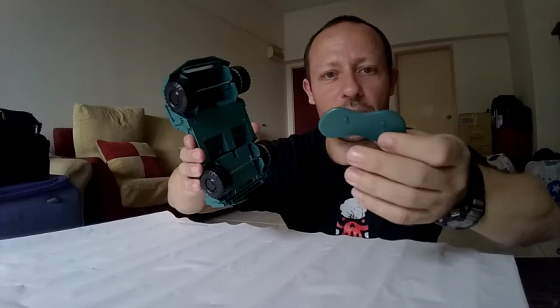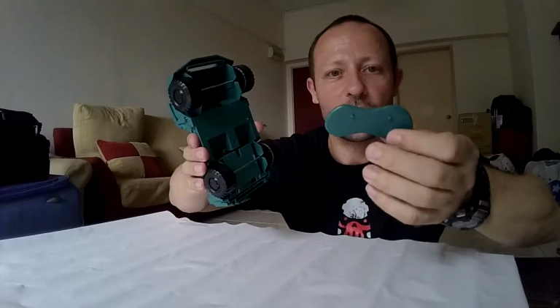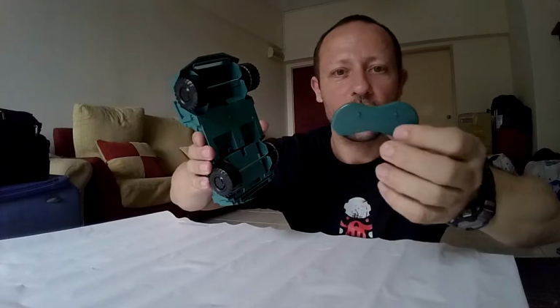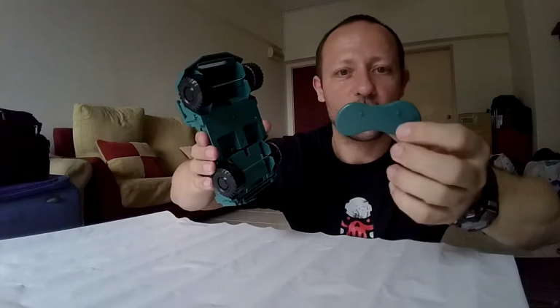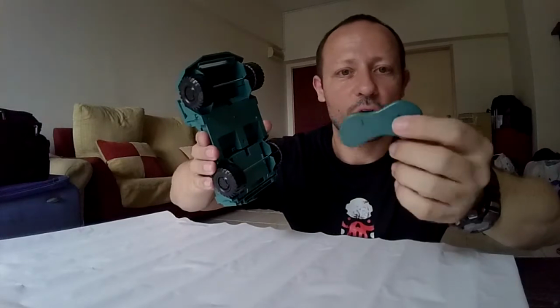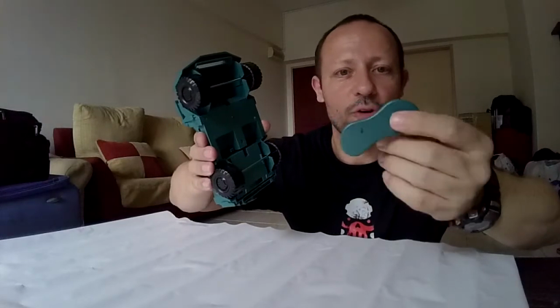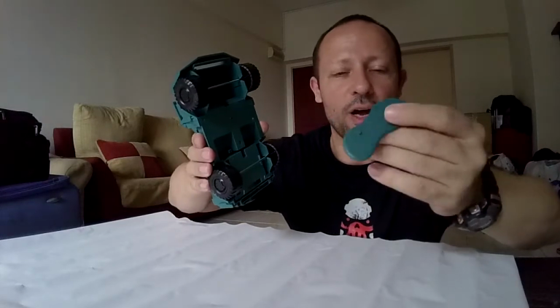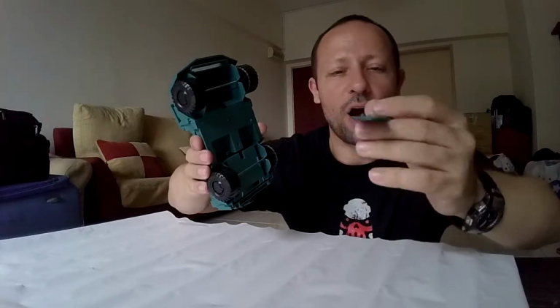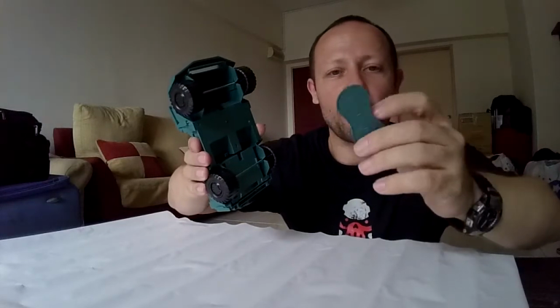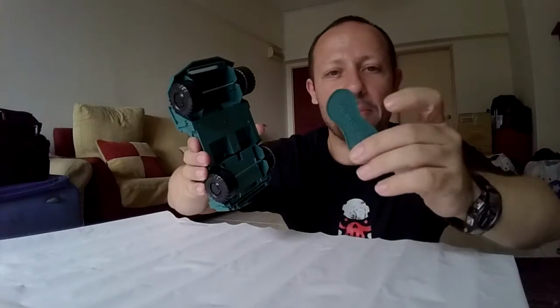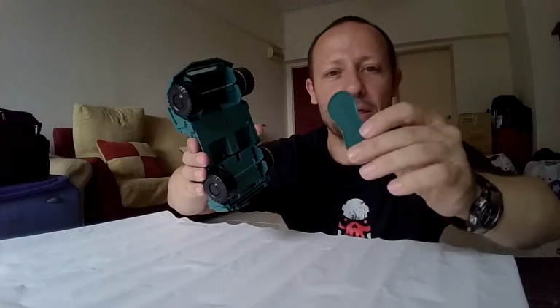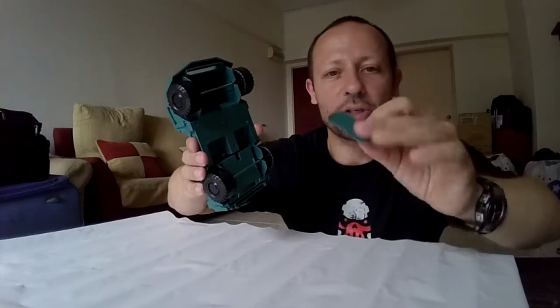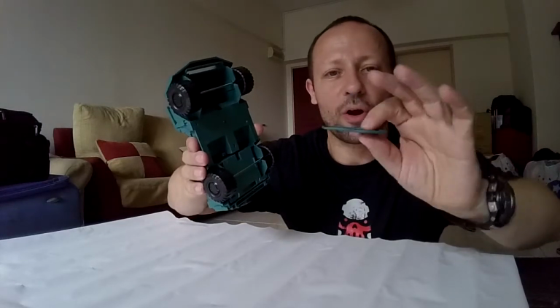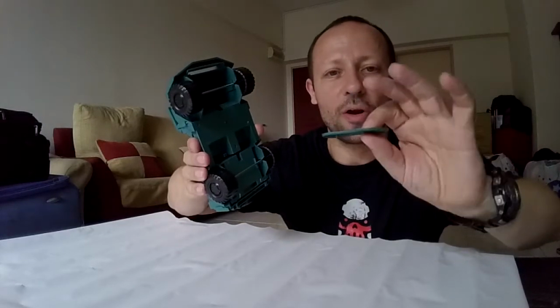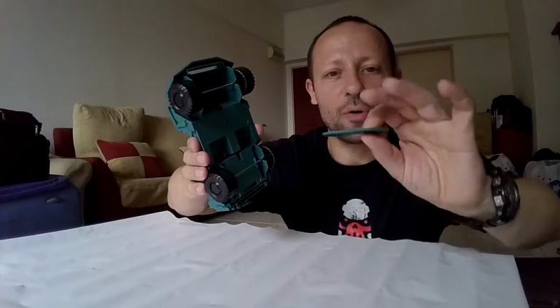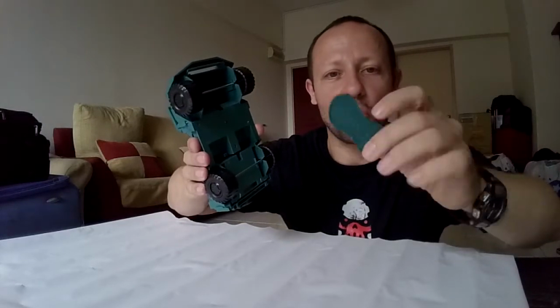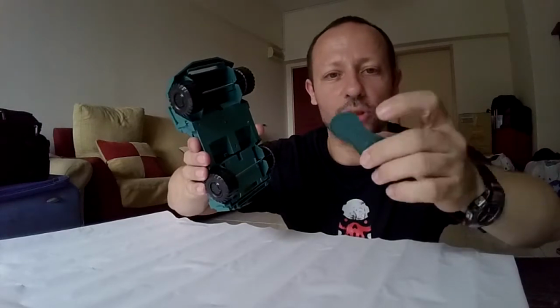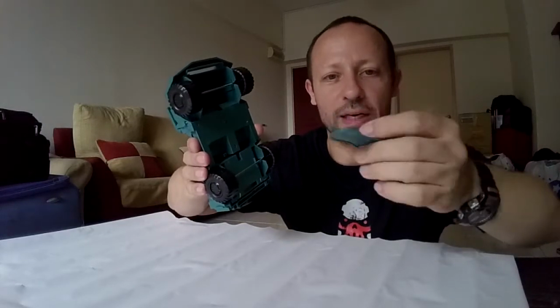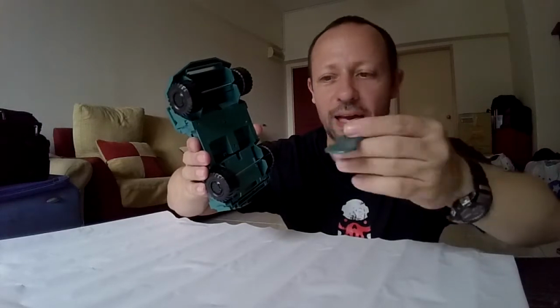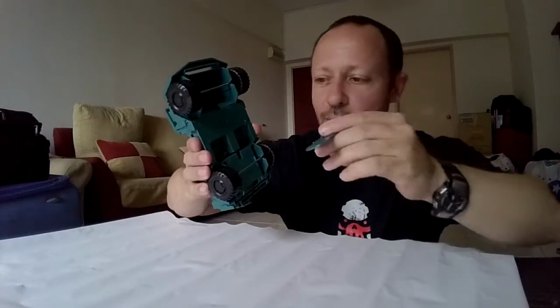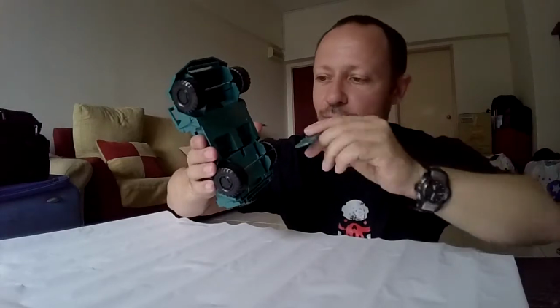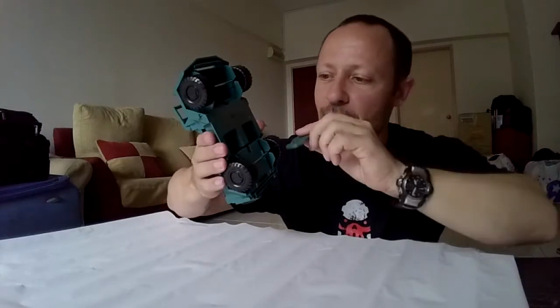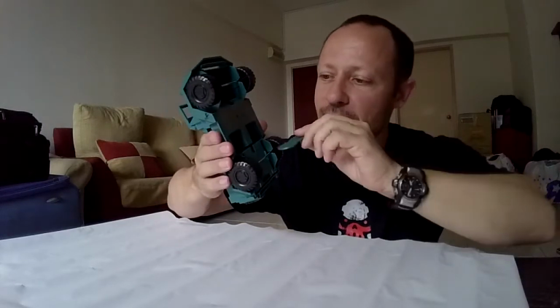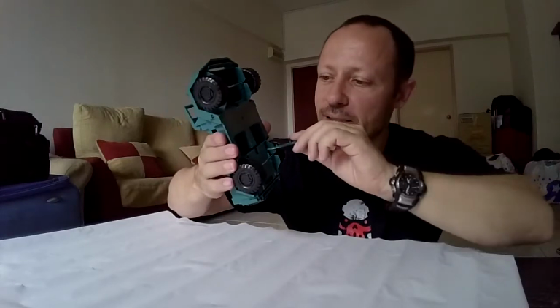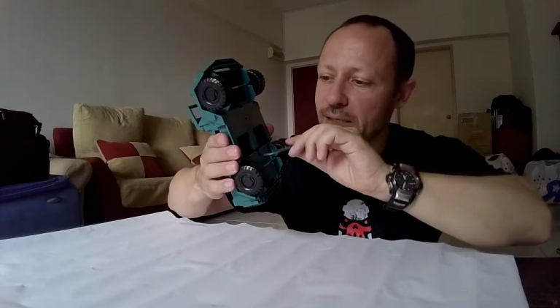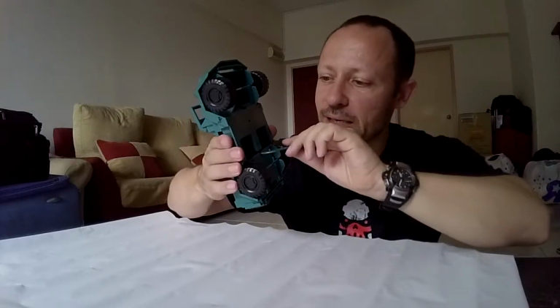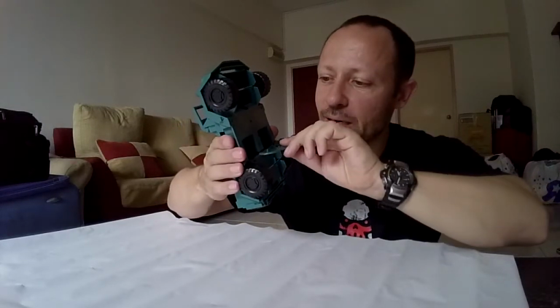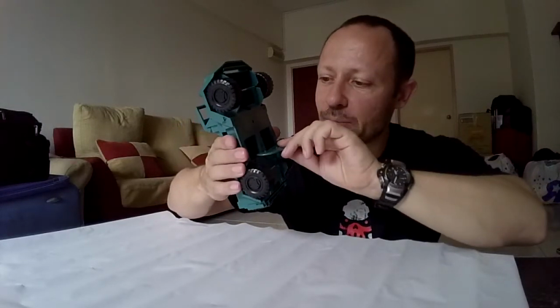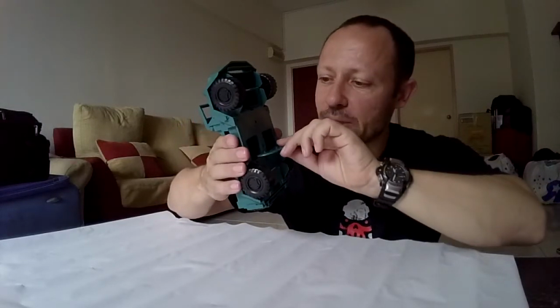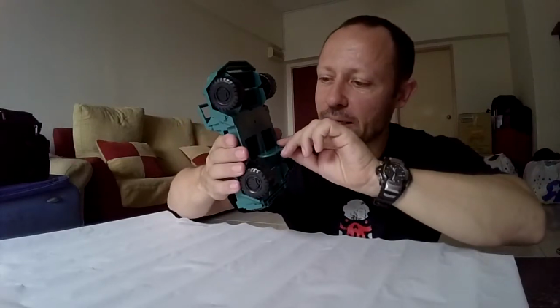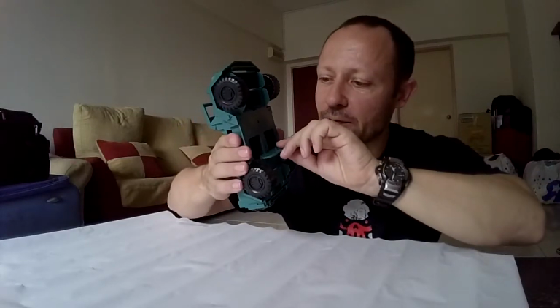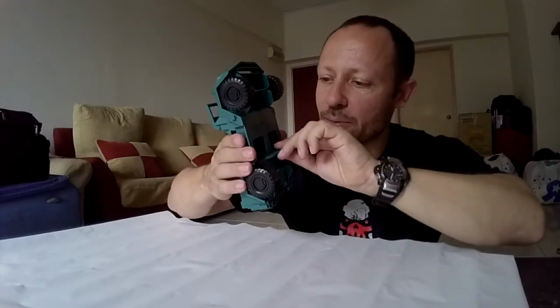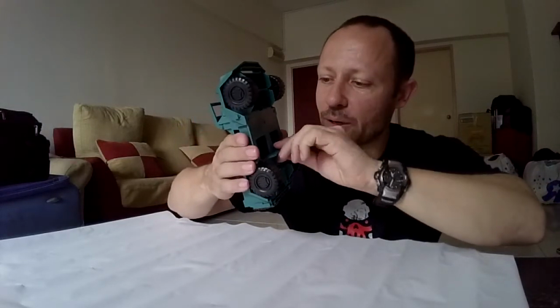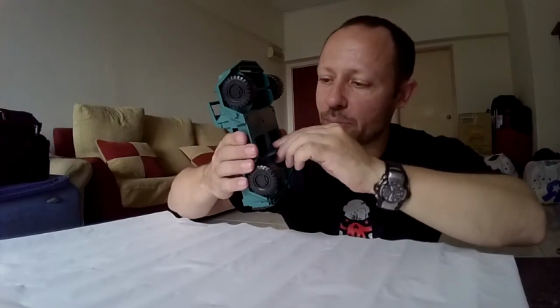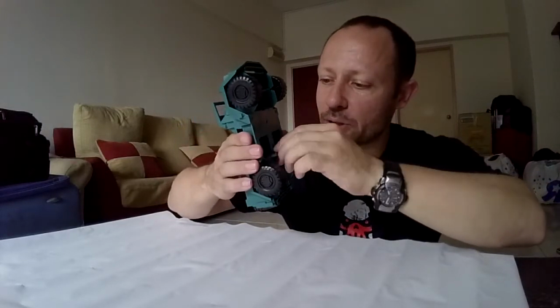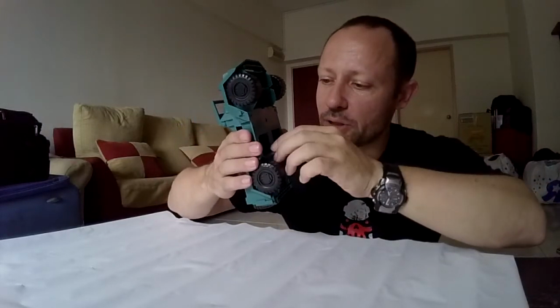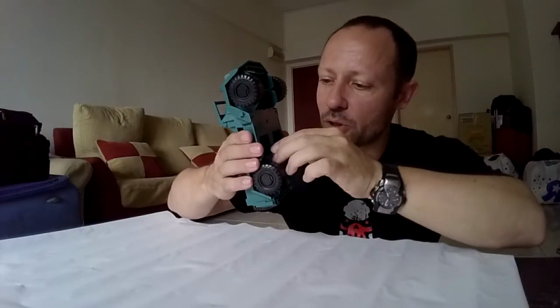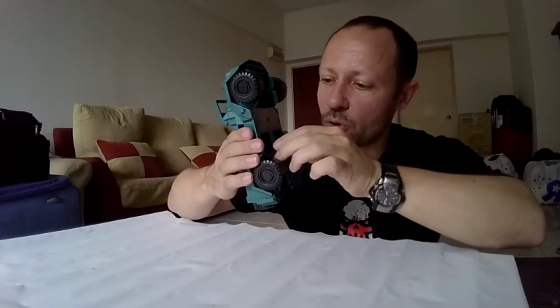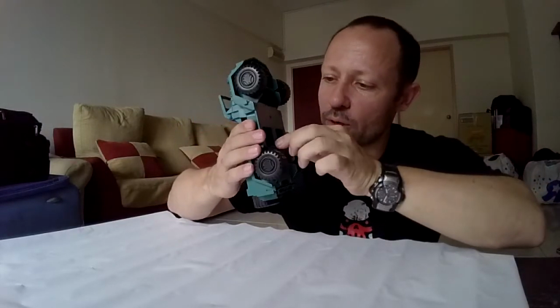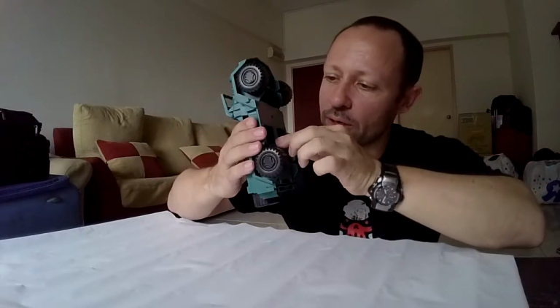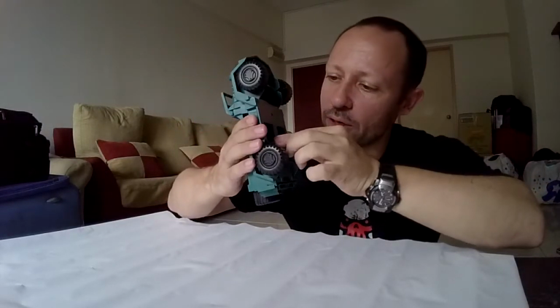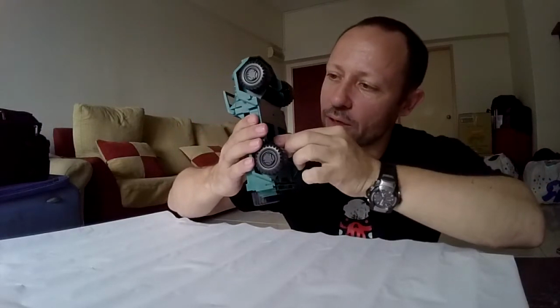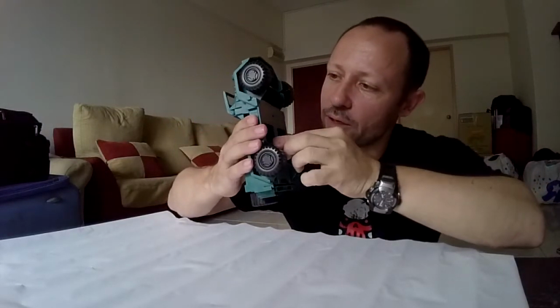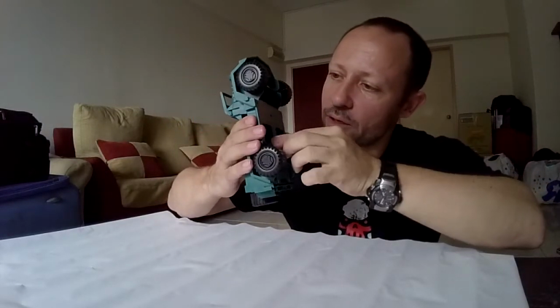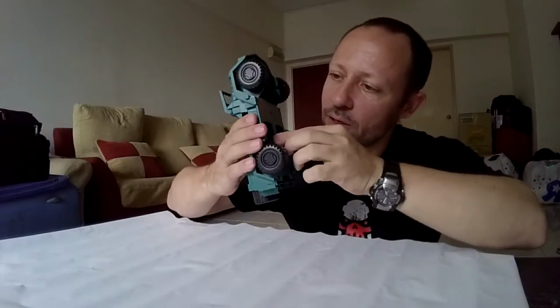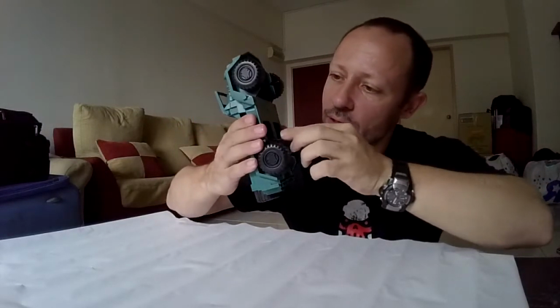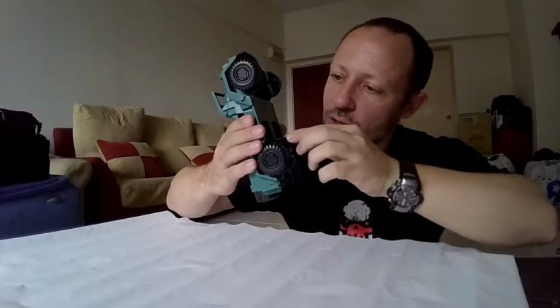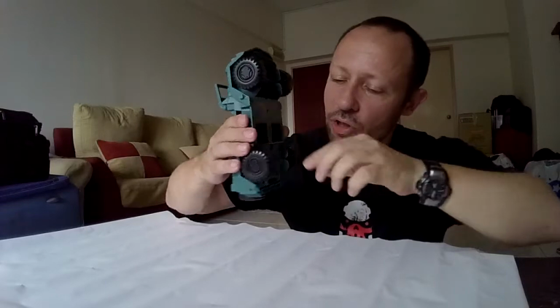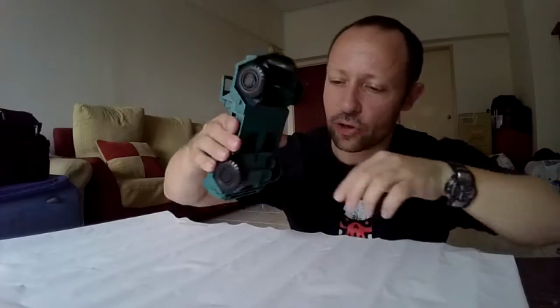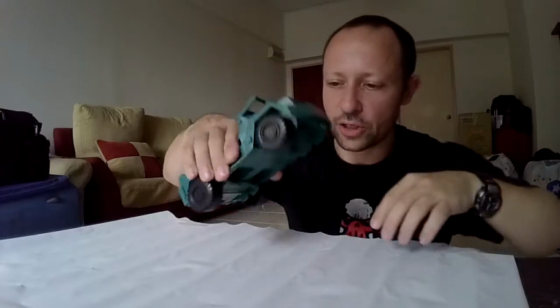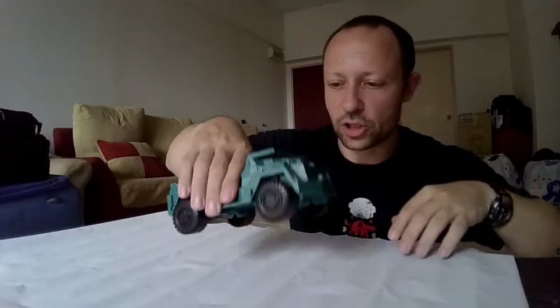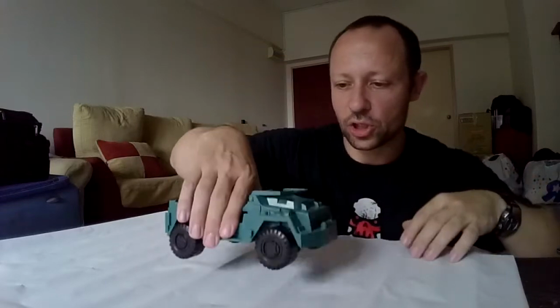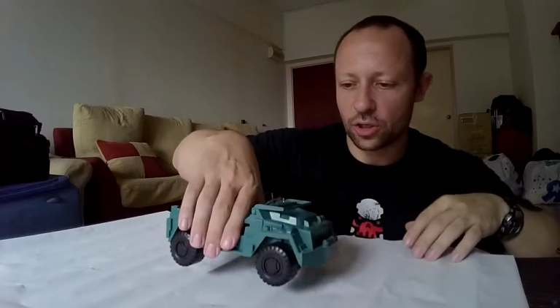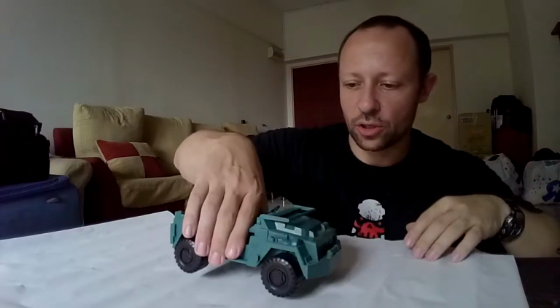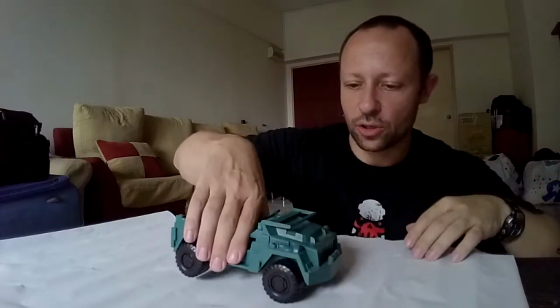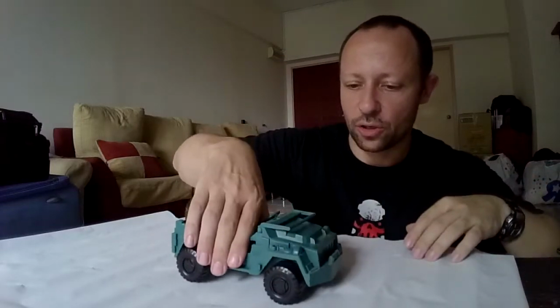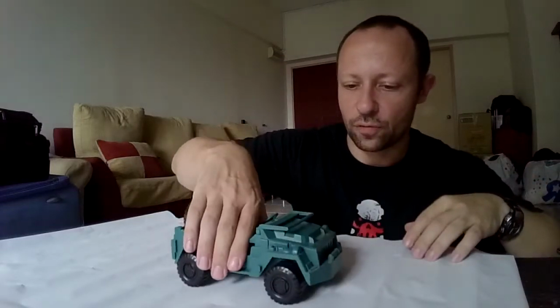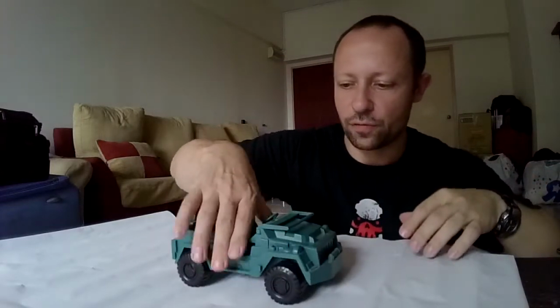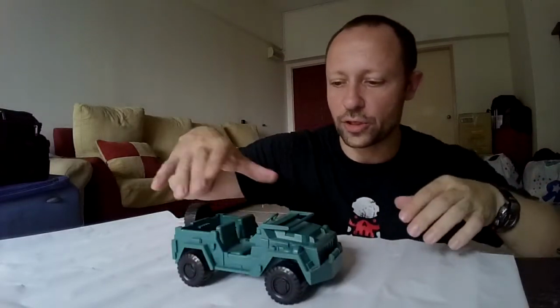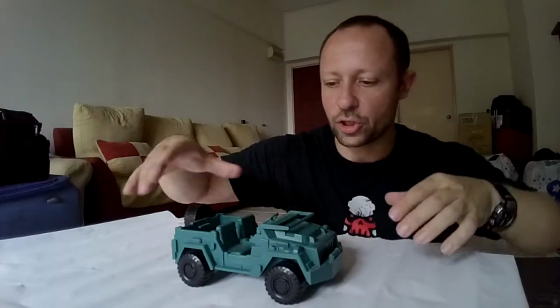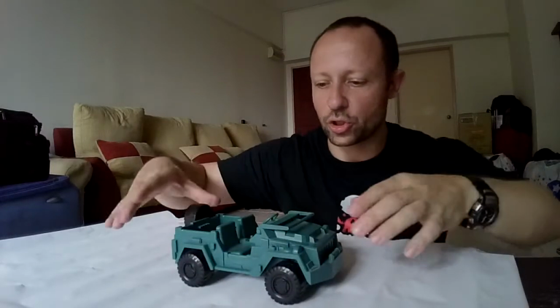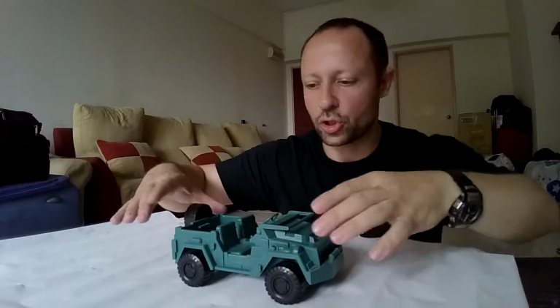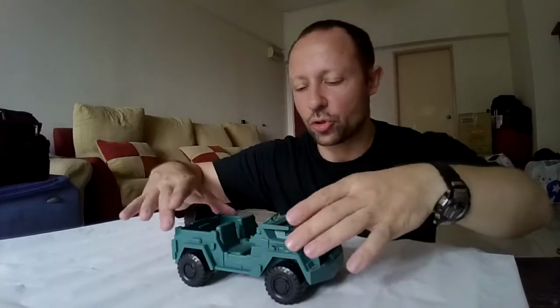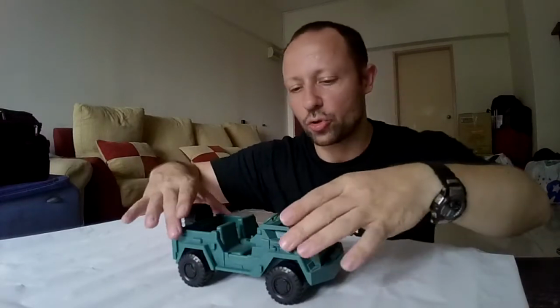We also have a spare wheel which goes on and off, though it is a bit difficult to work out at first. Underneath, there is a spot where you can store the base for the sole commander. The green army men are the only ones that came with bases to help stand them up, so this is quite a nice feature.